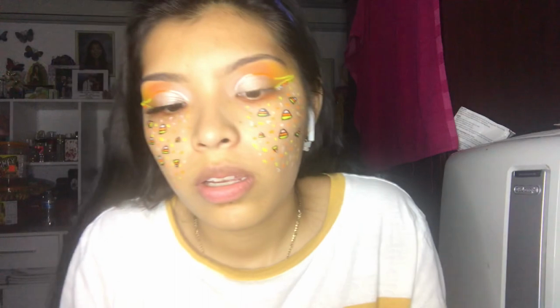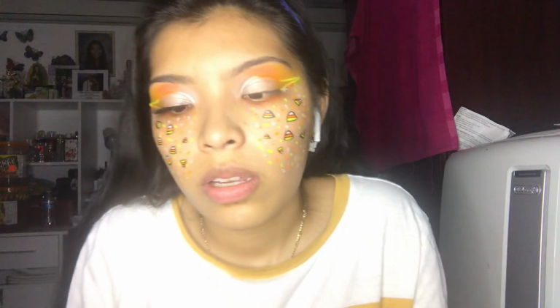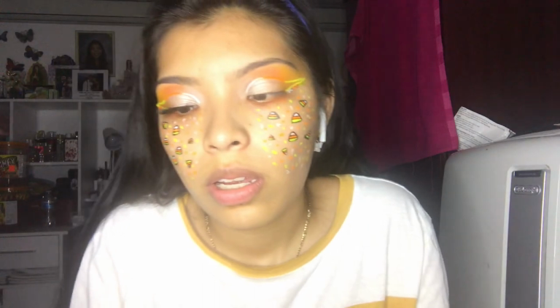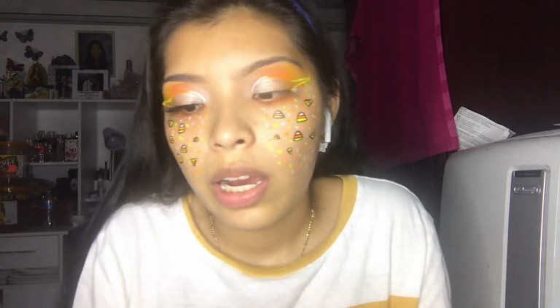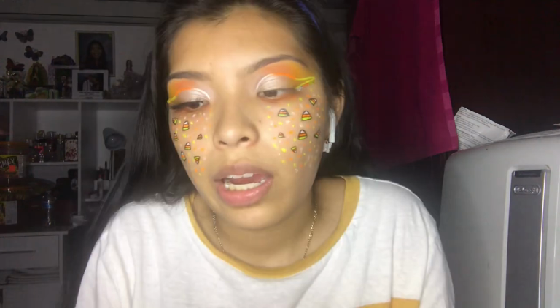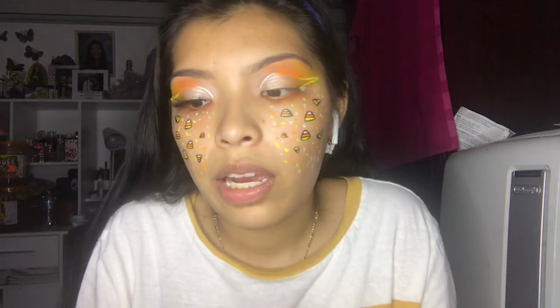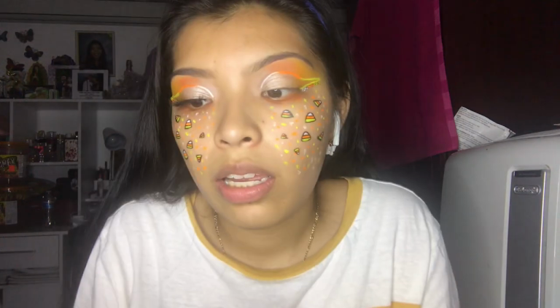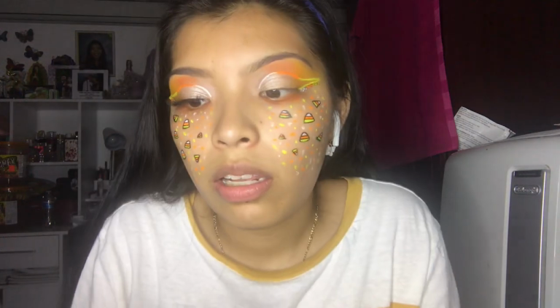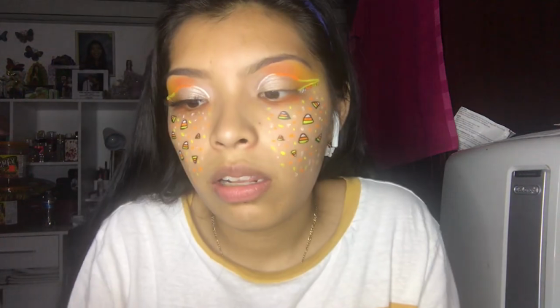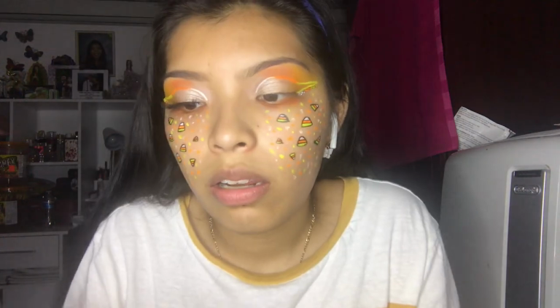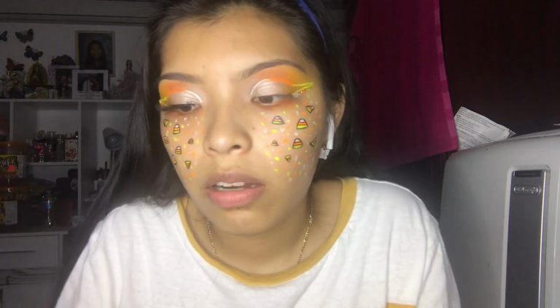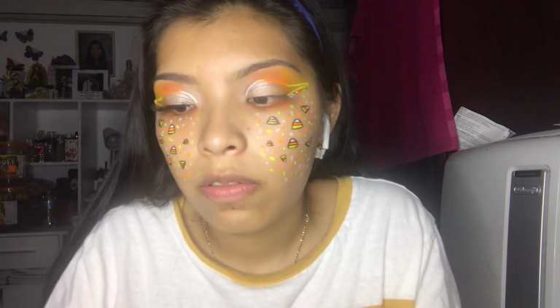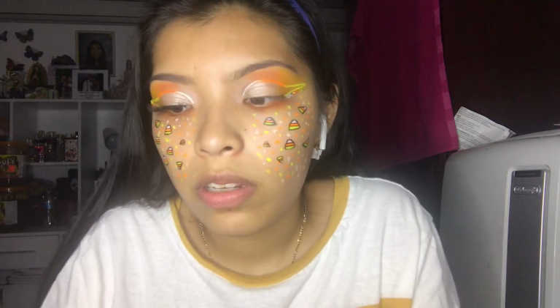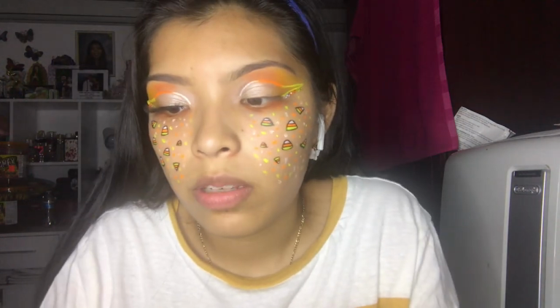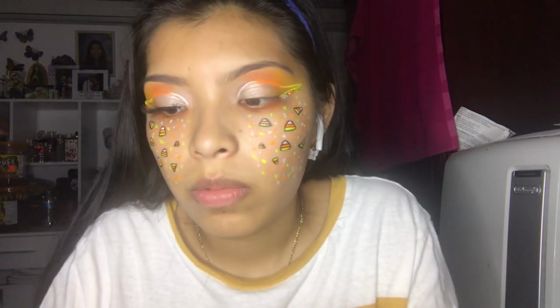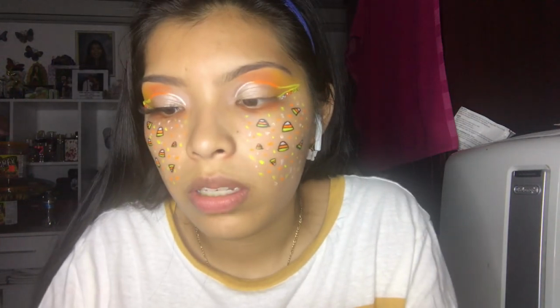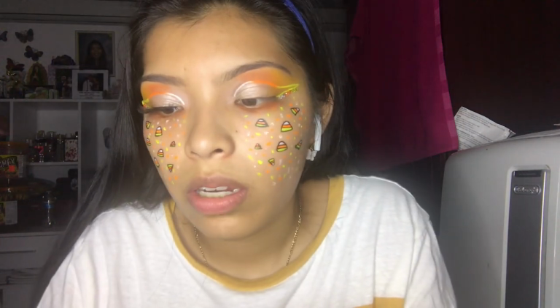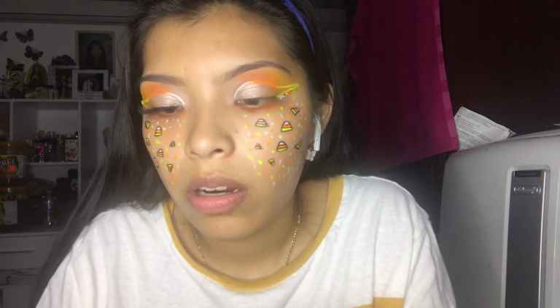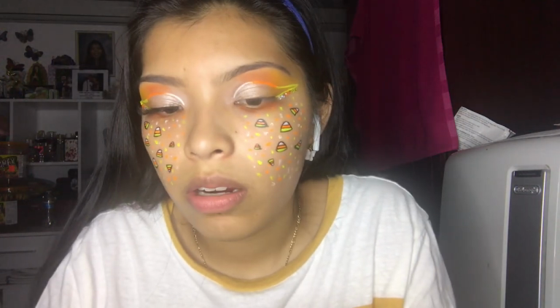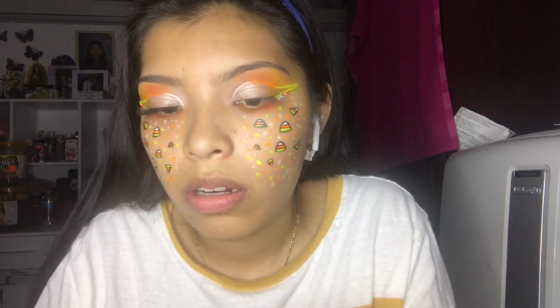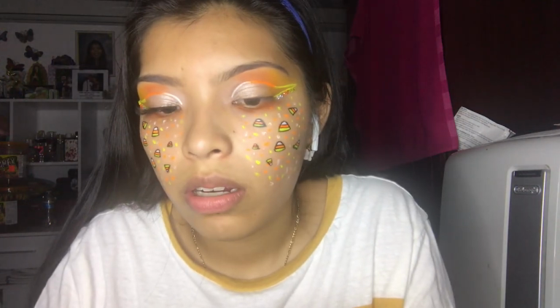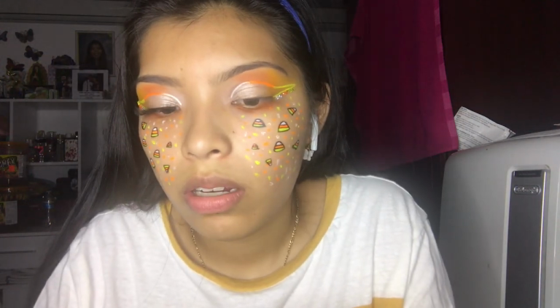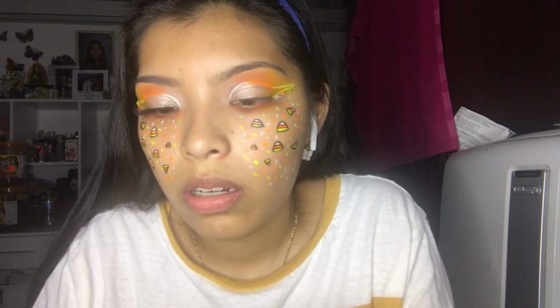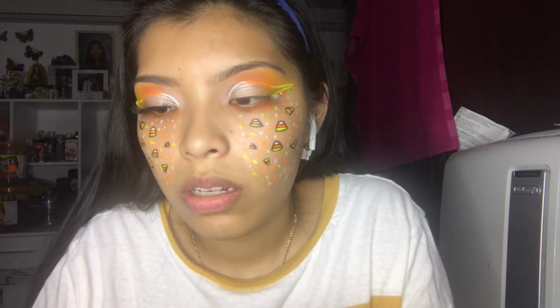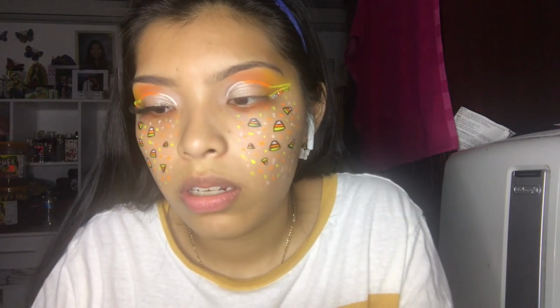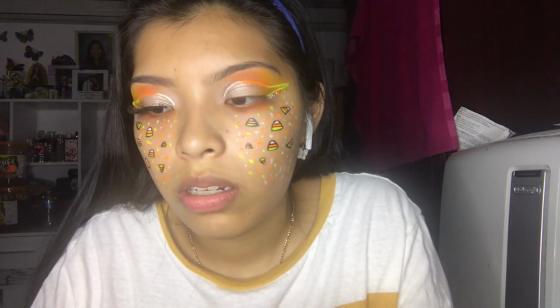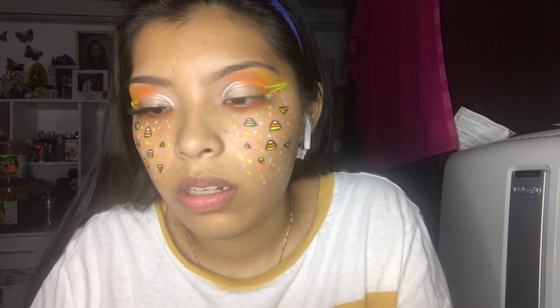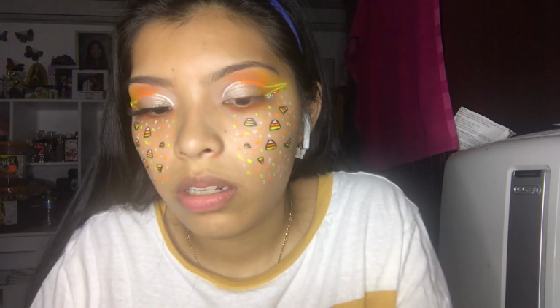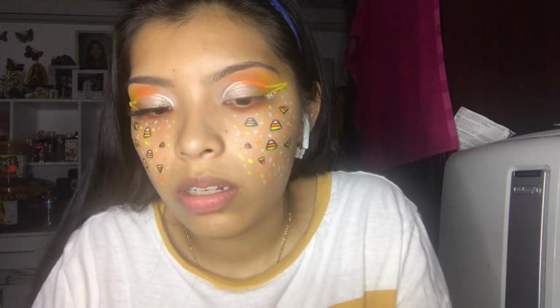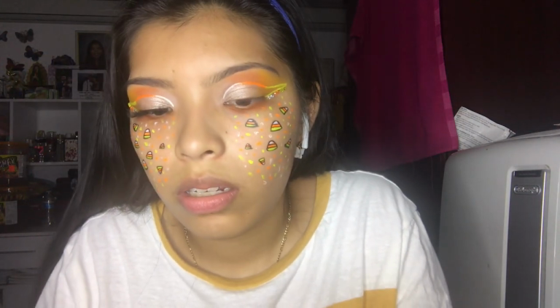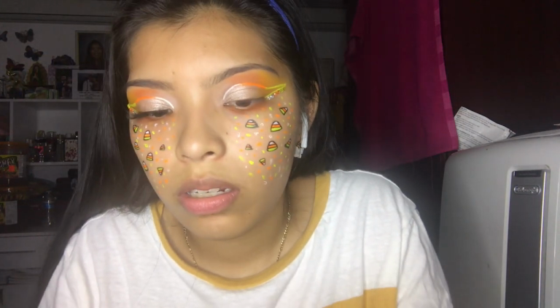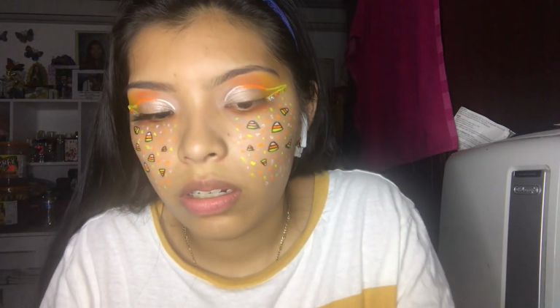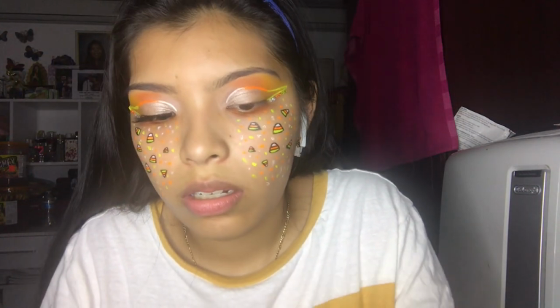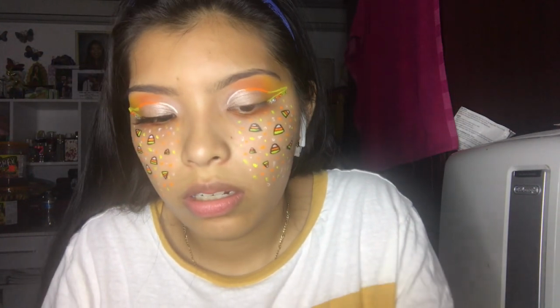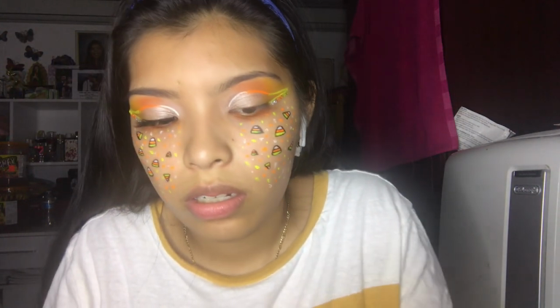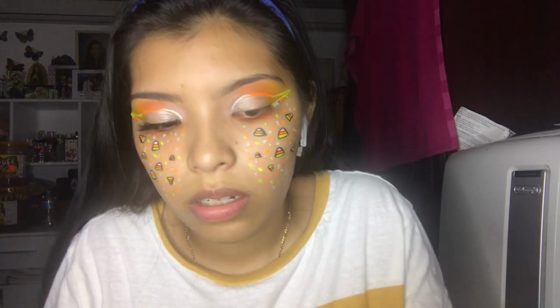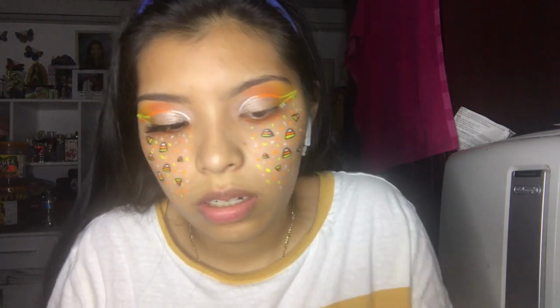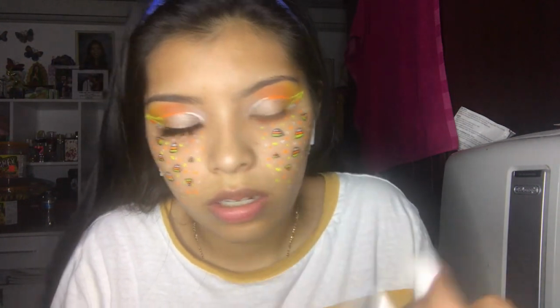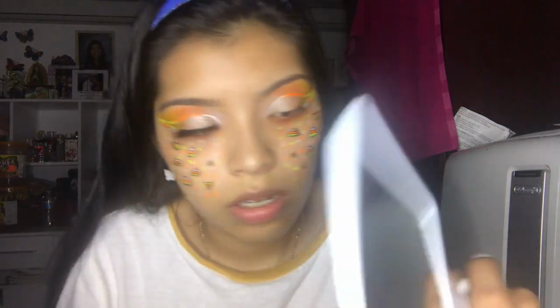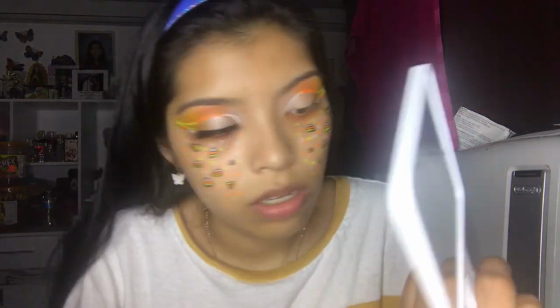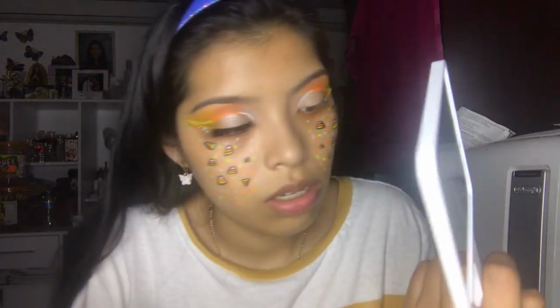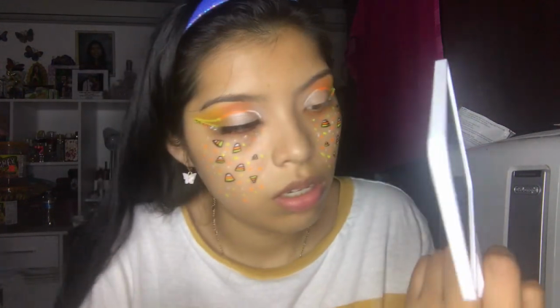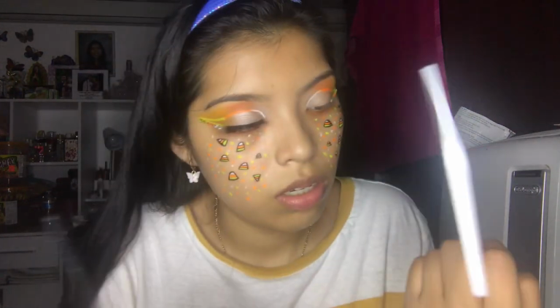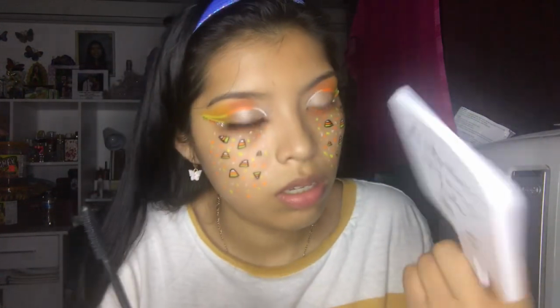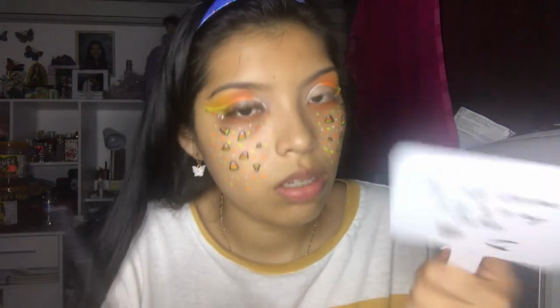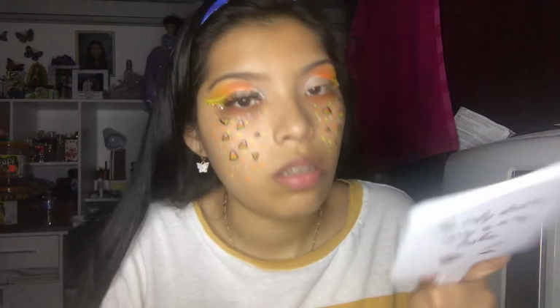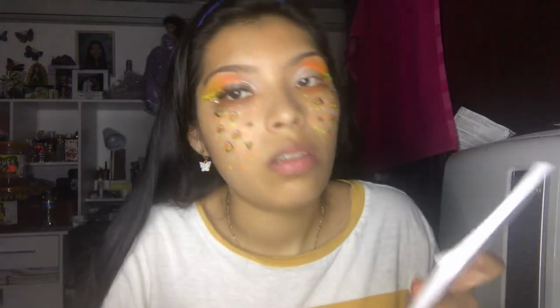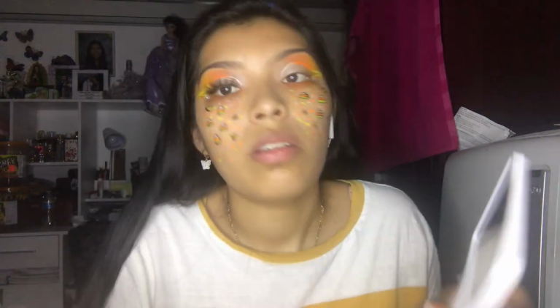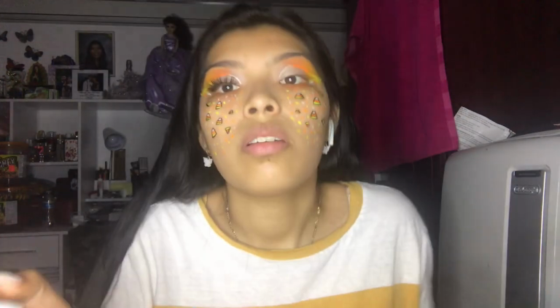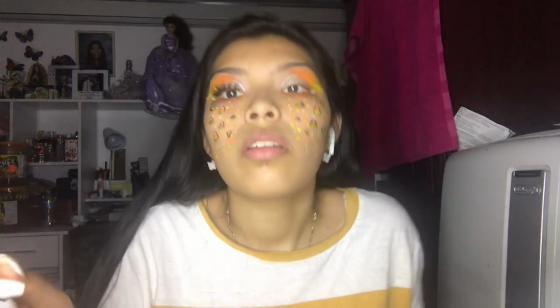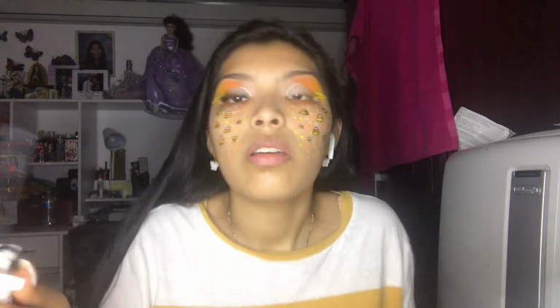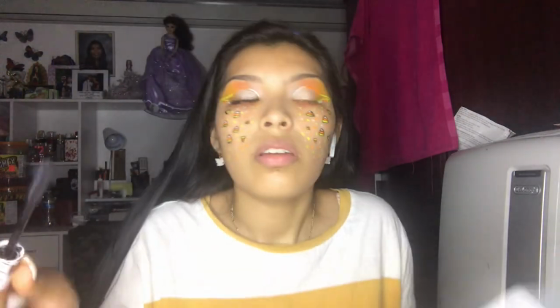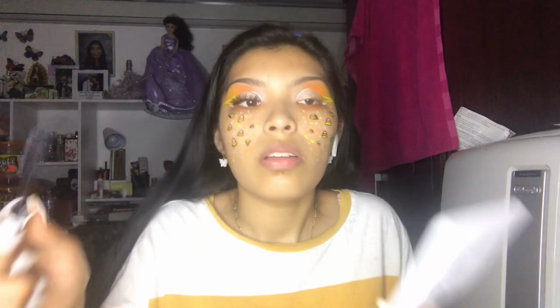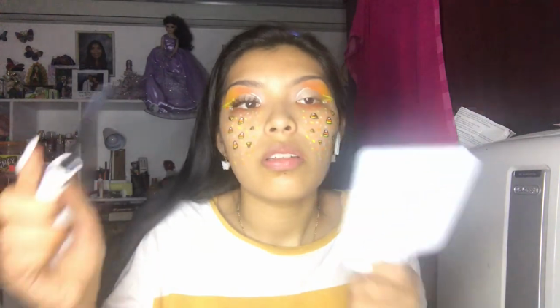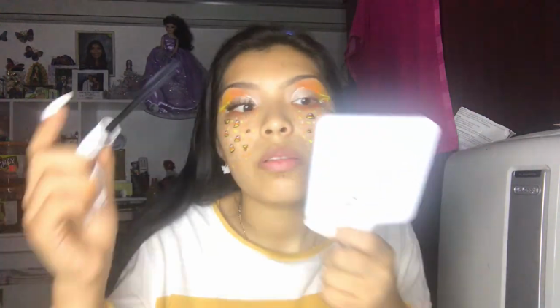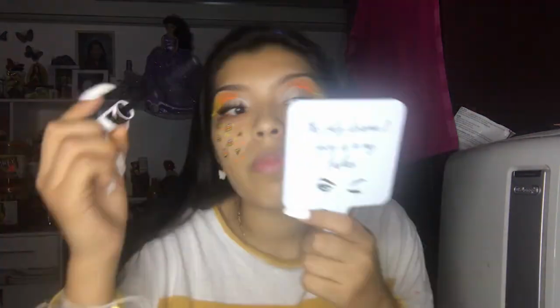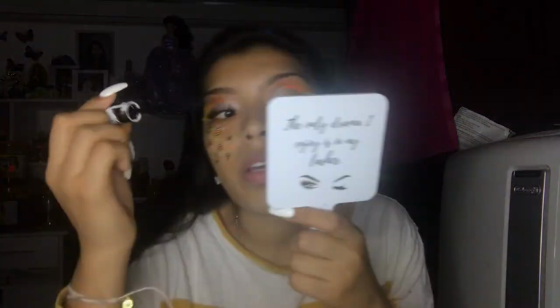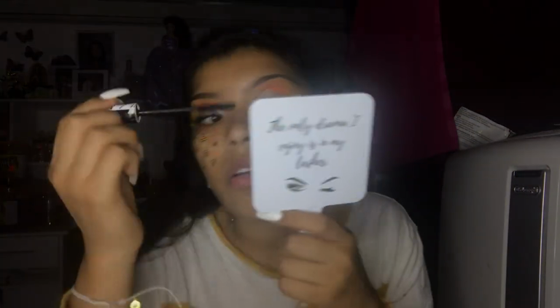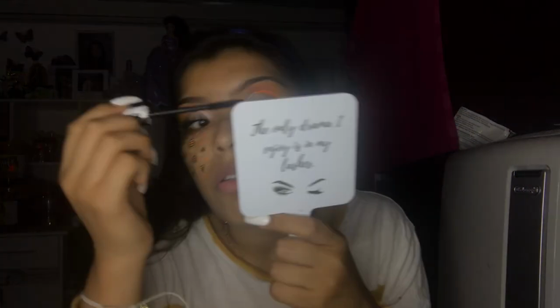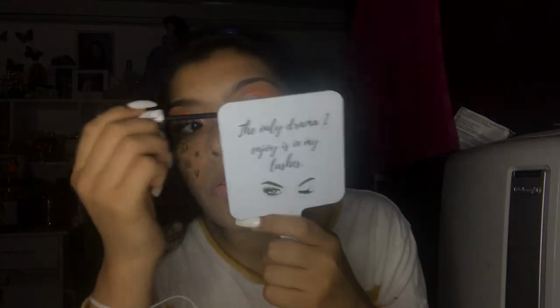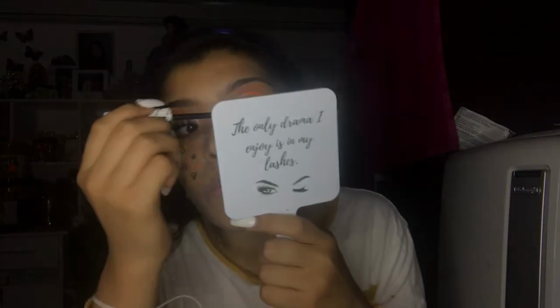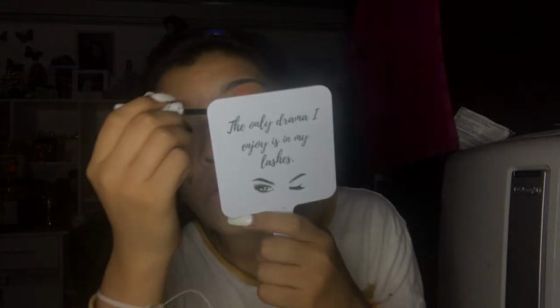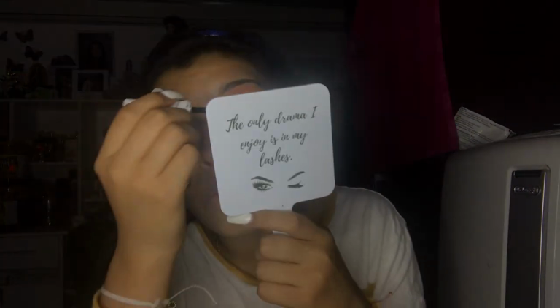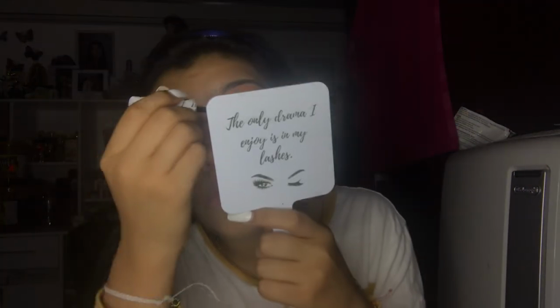My go-to mascara — I love this mascara, it's my absolute go-to.